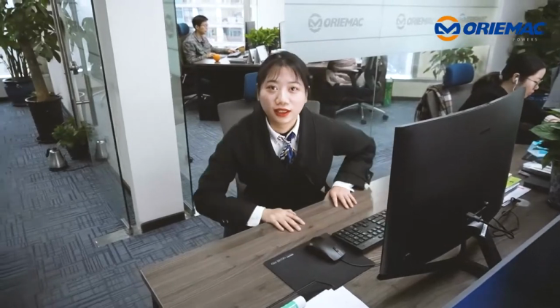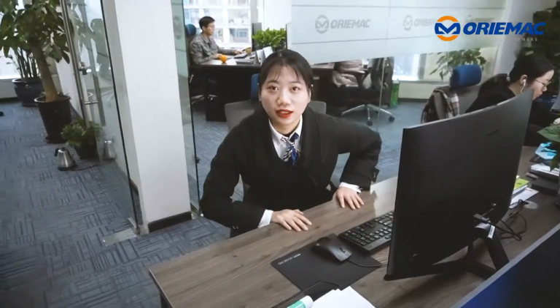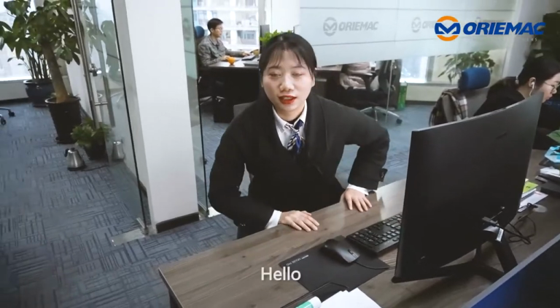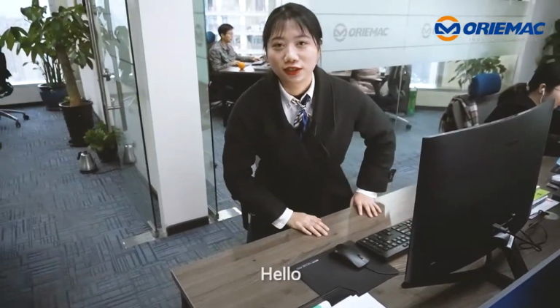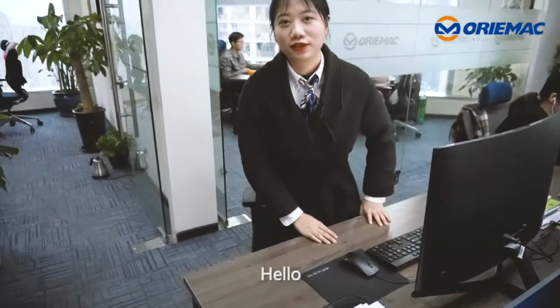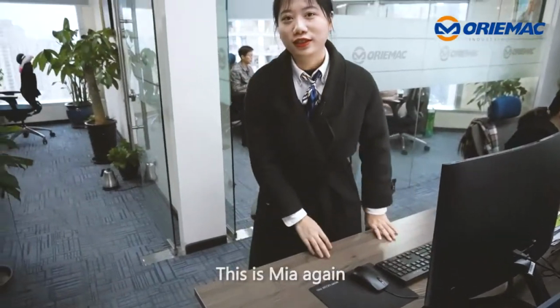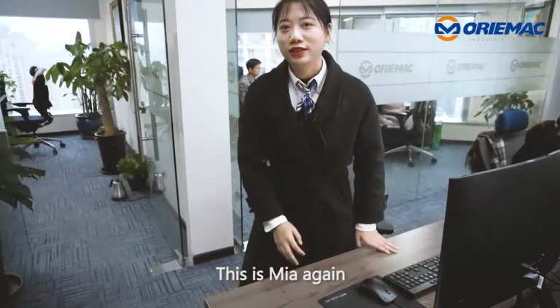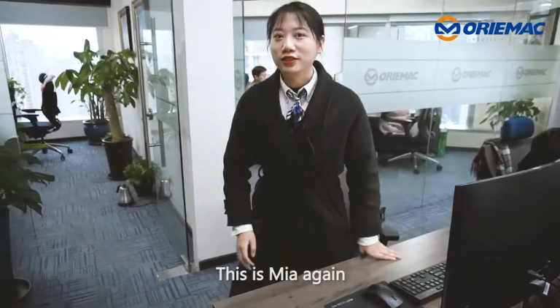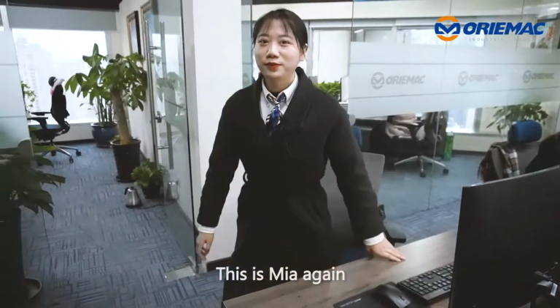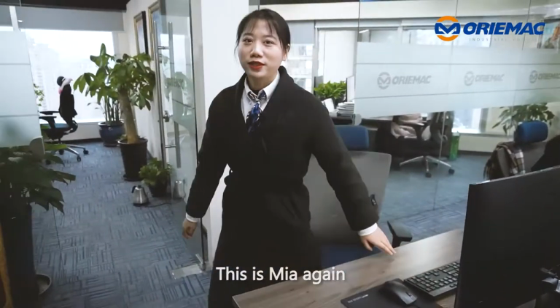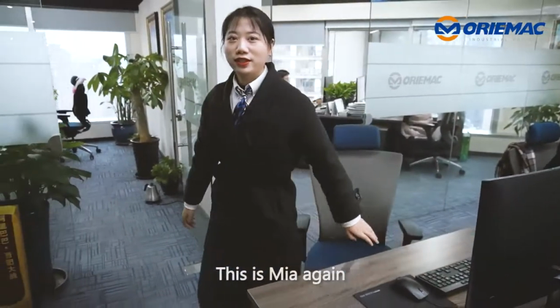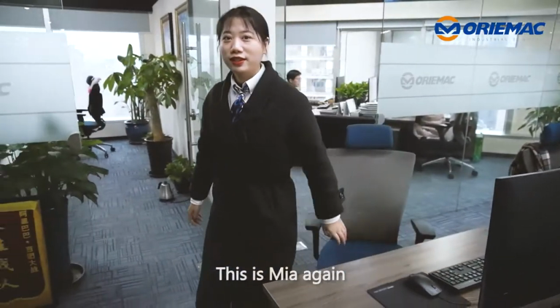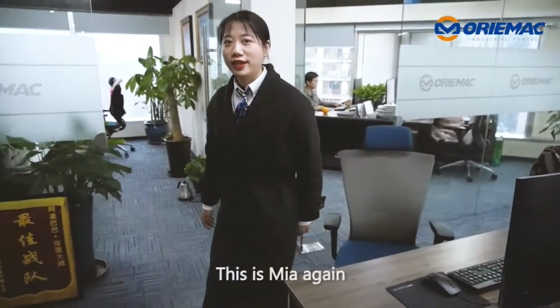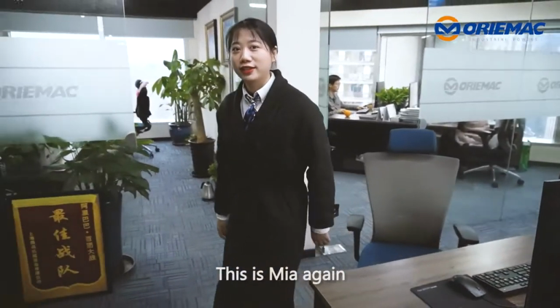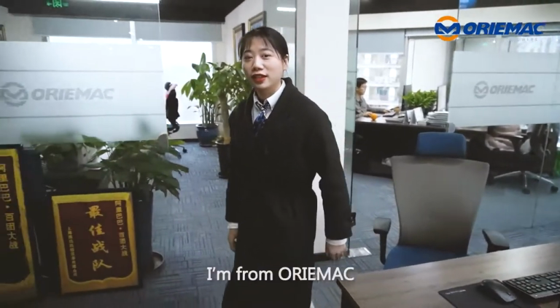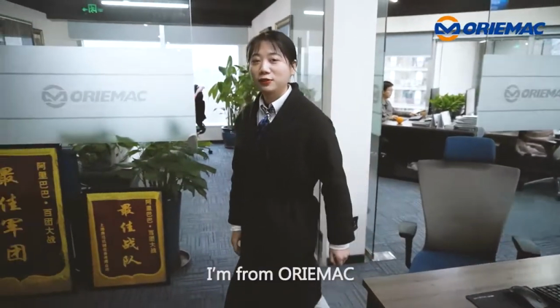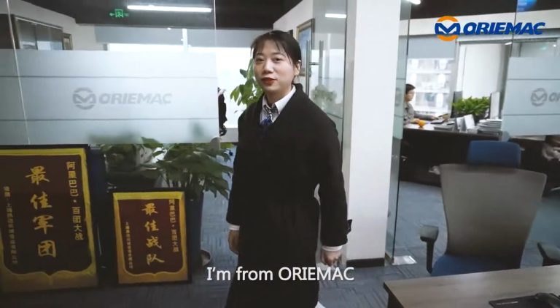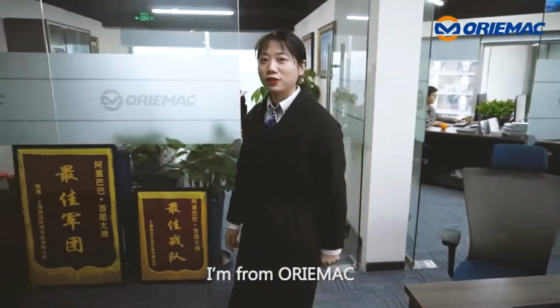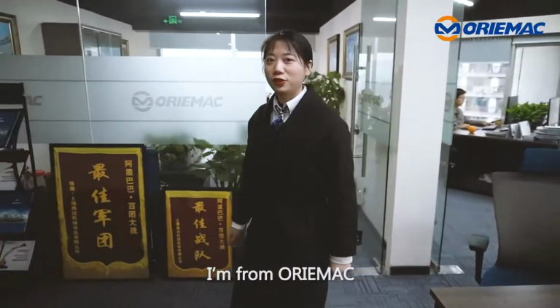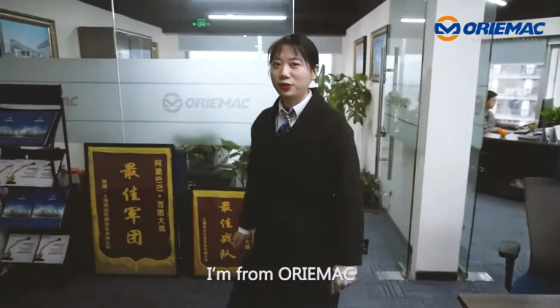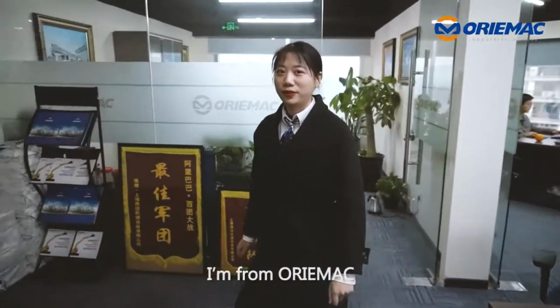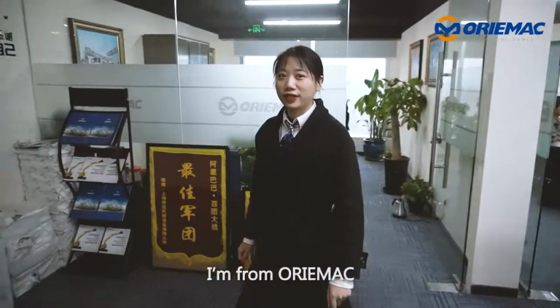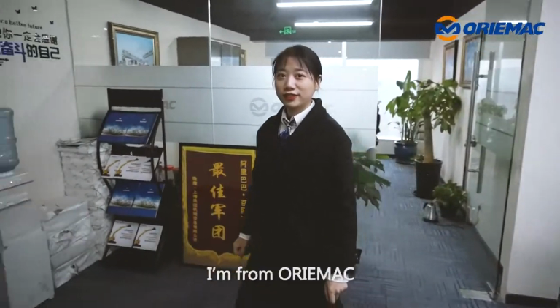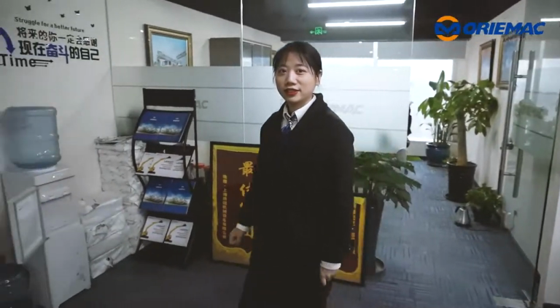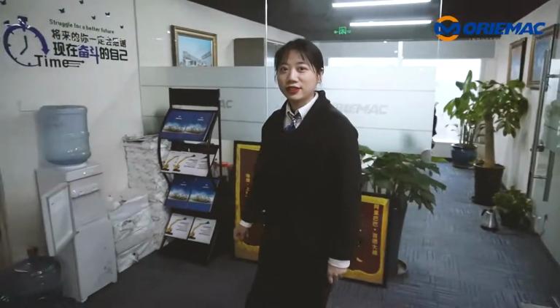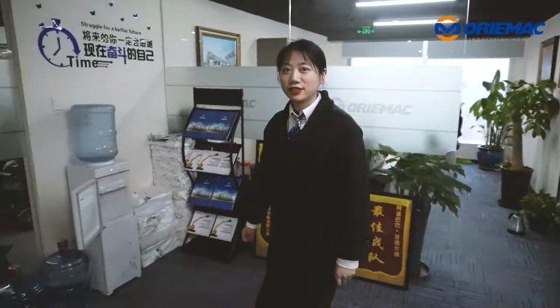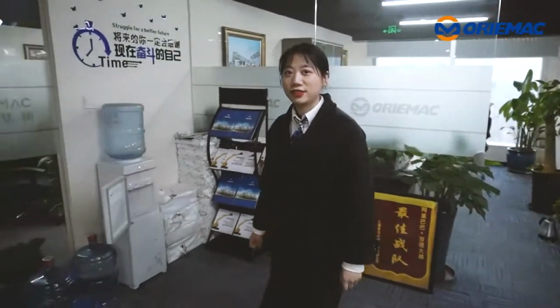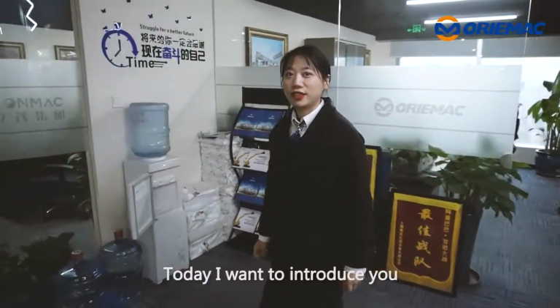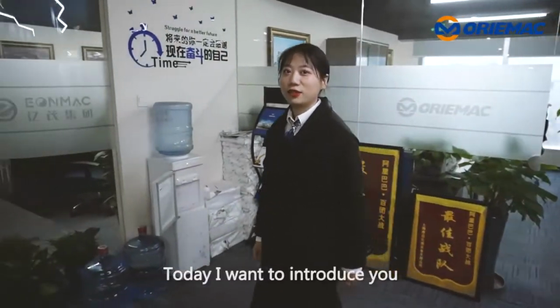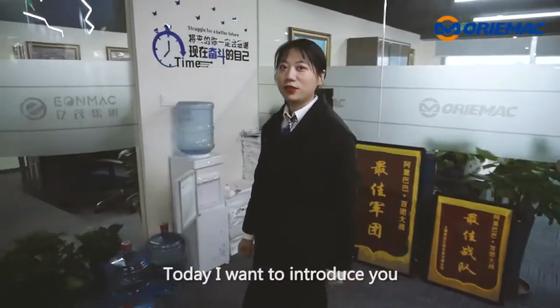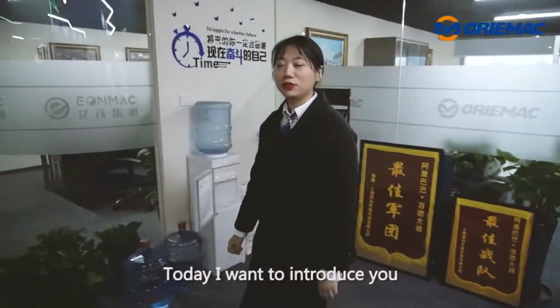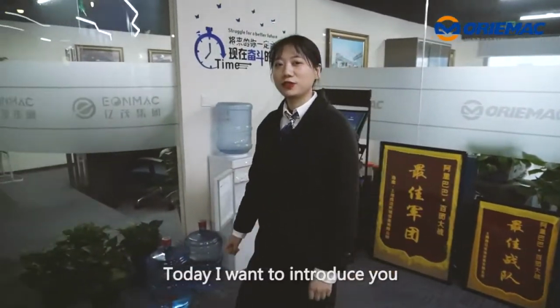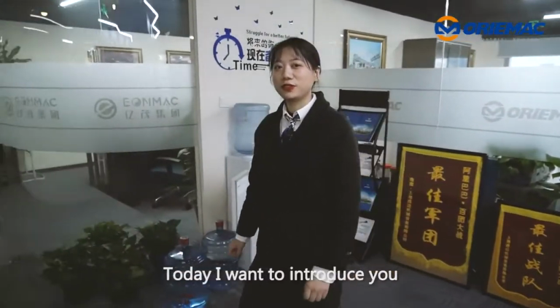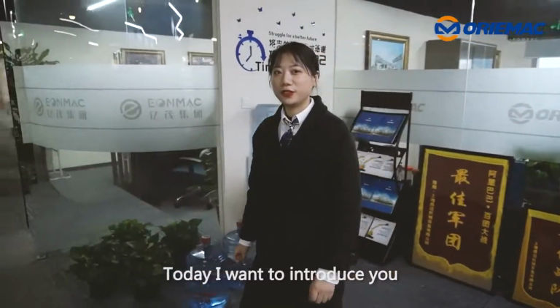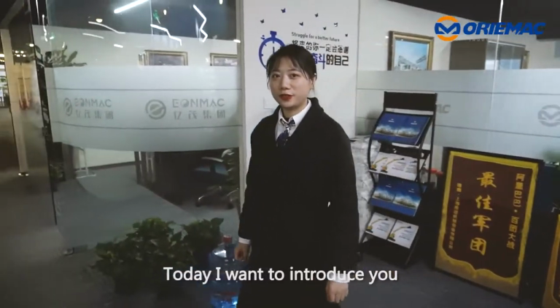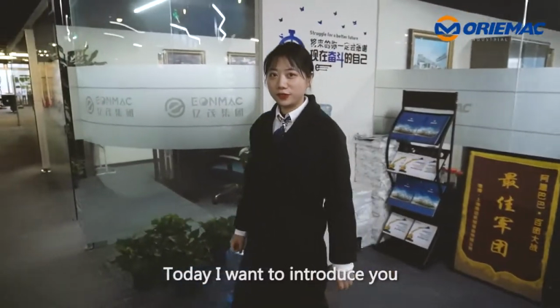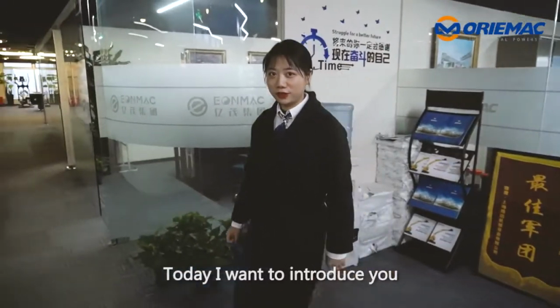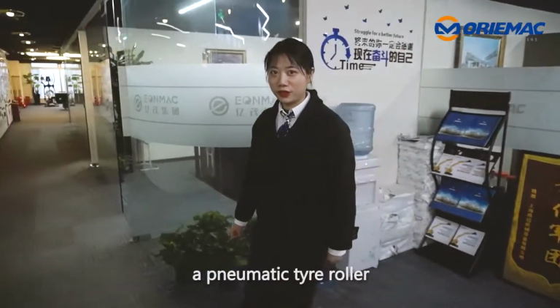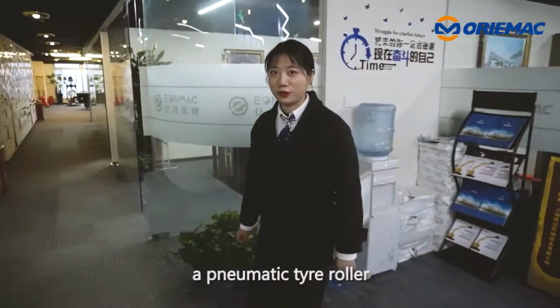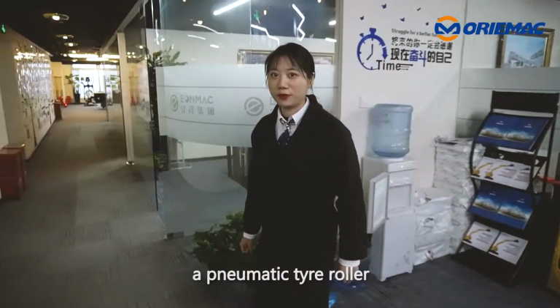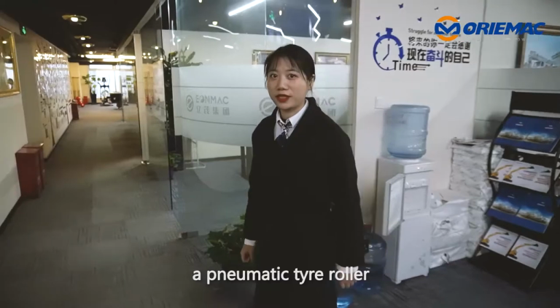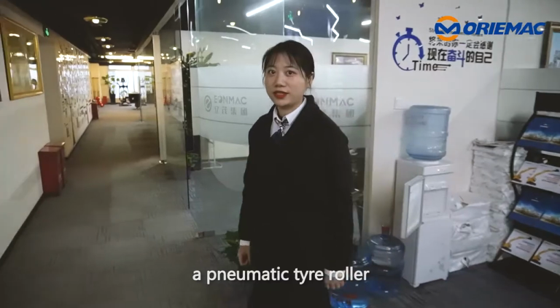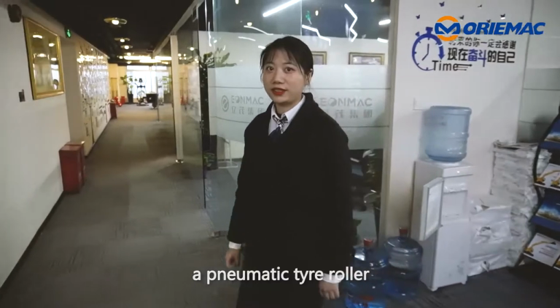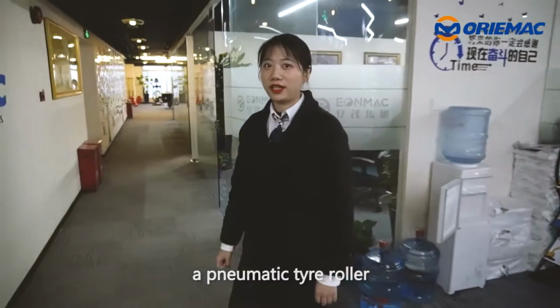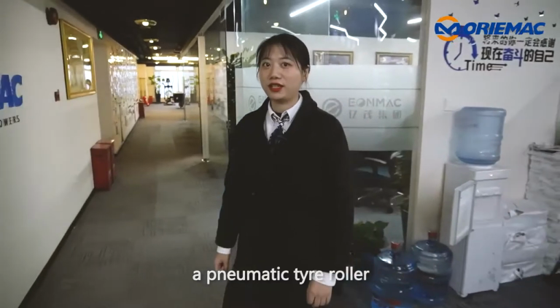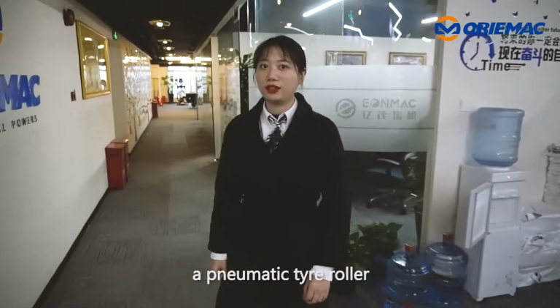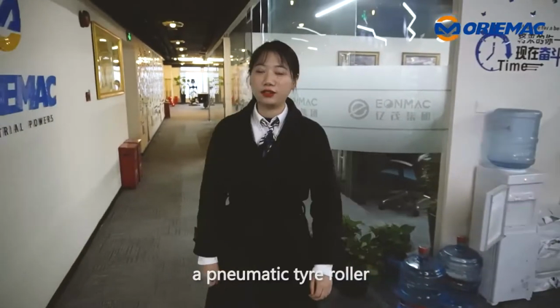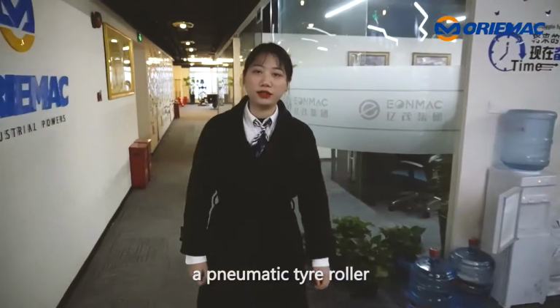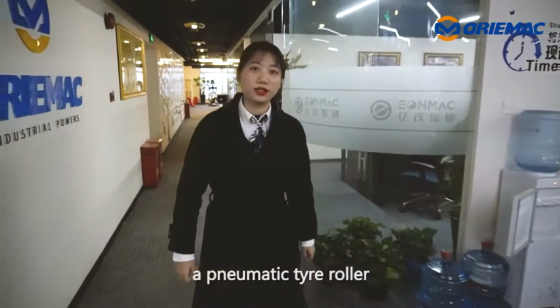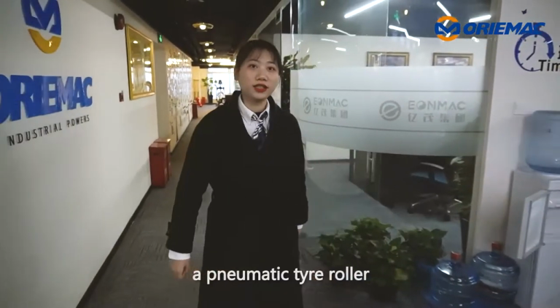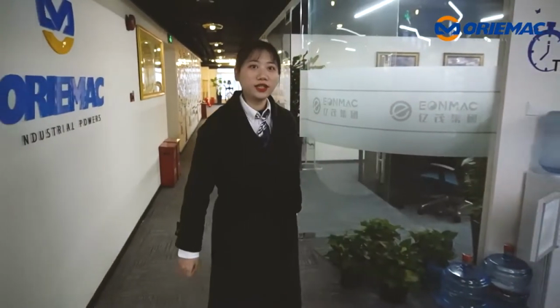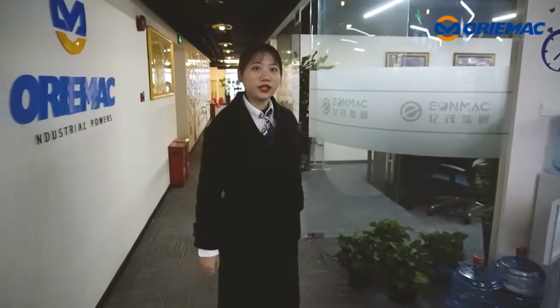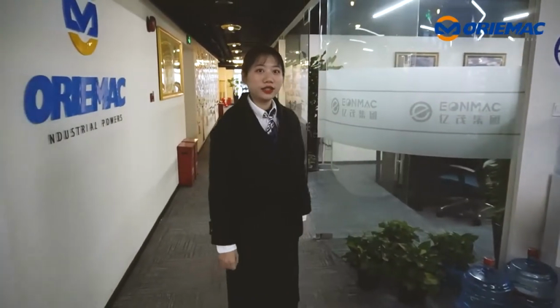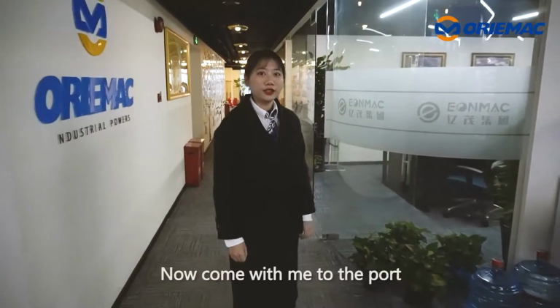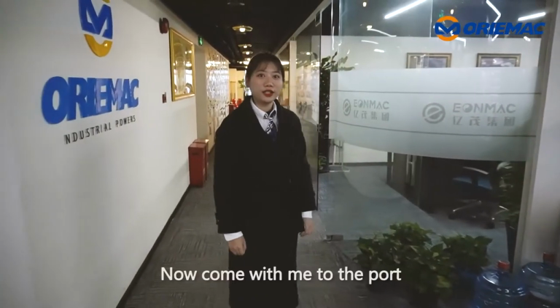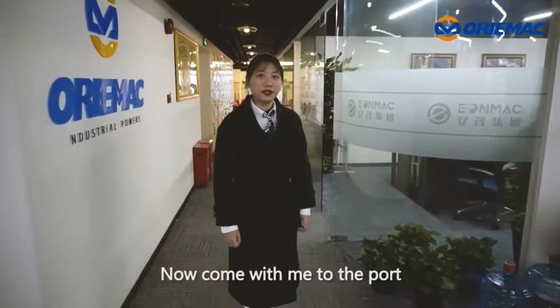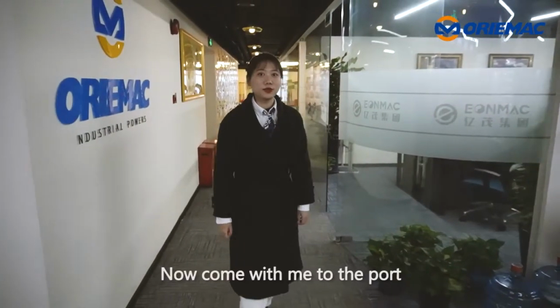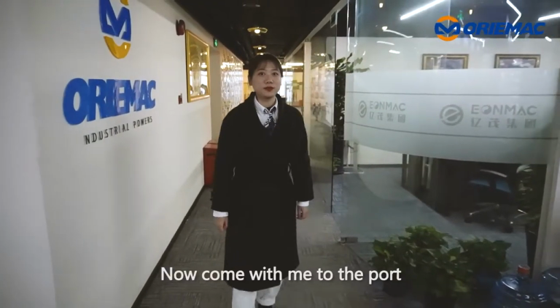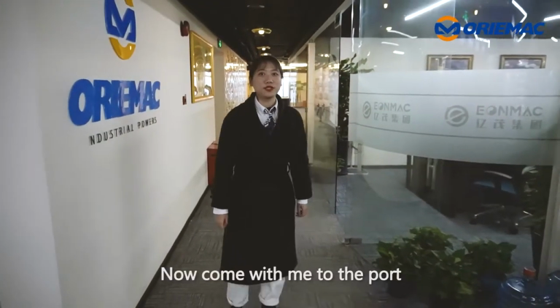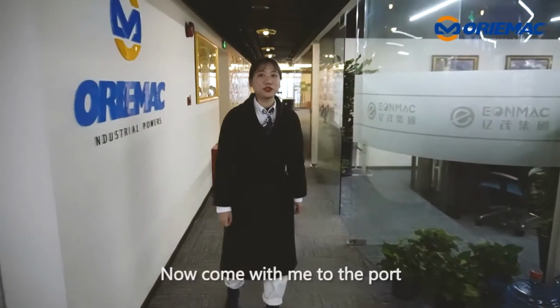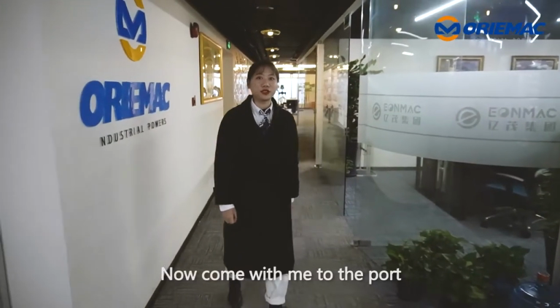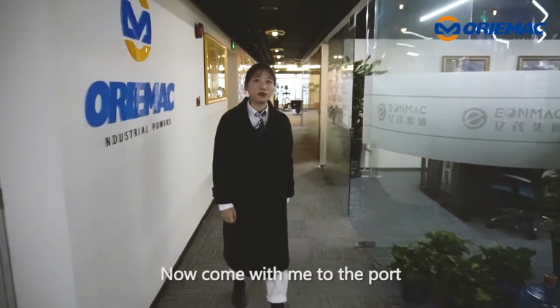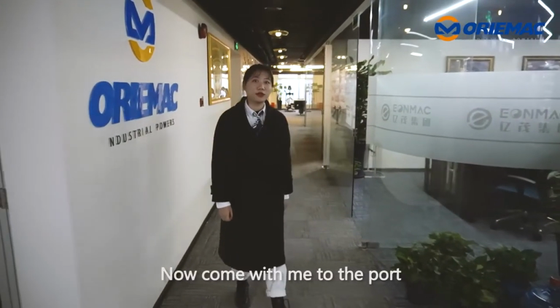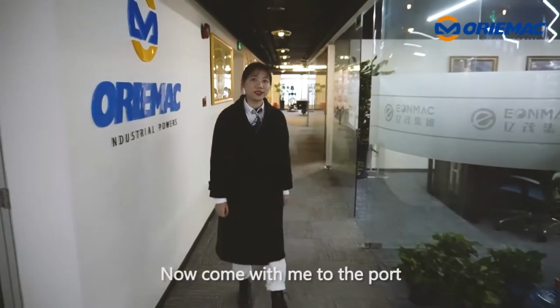Hello, this is Mia again from Orimac. Today I want to introduce you to a pneumatic tire roller. Now come with me to the port.